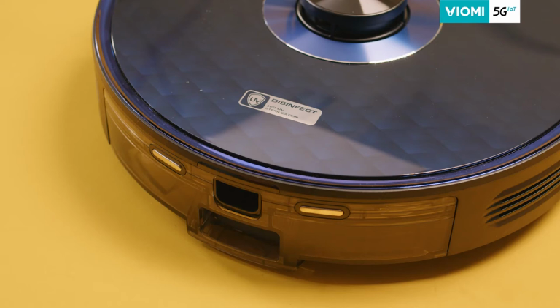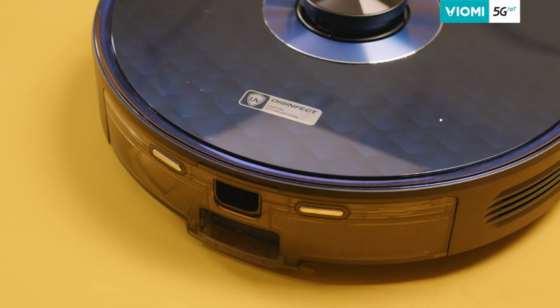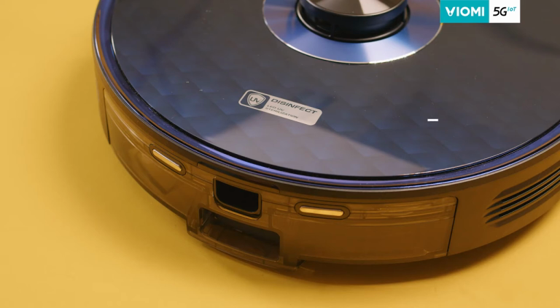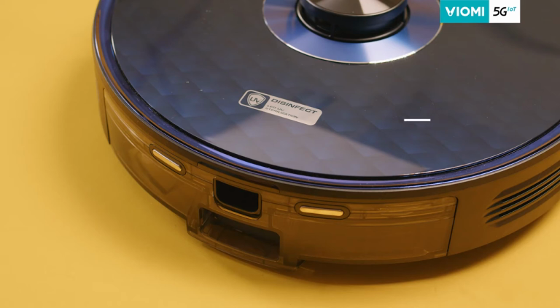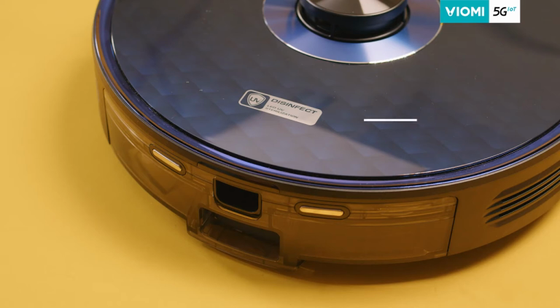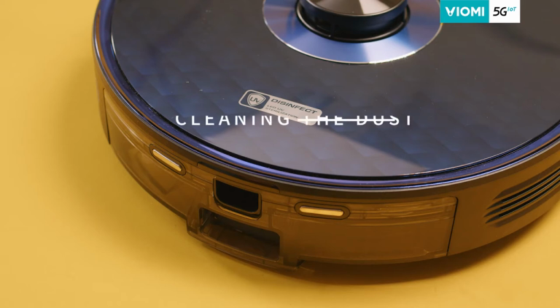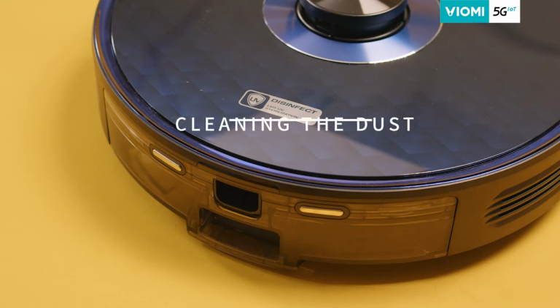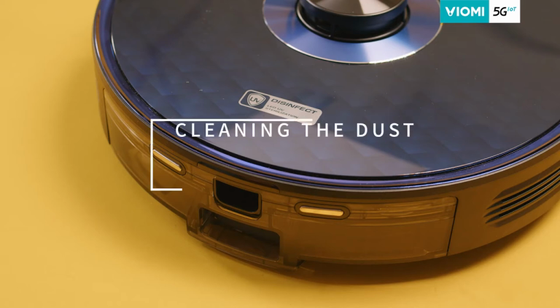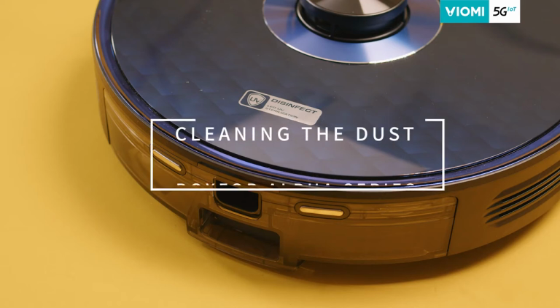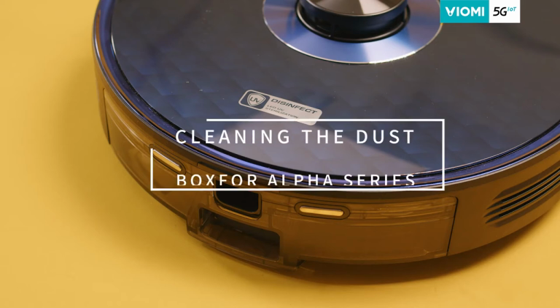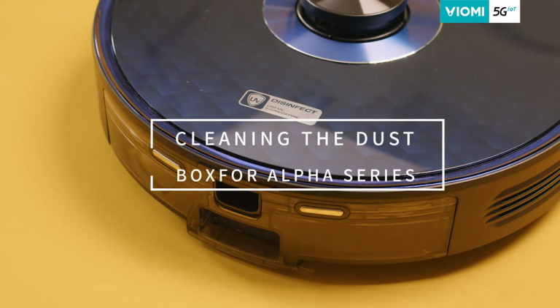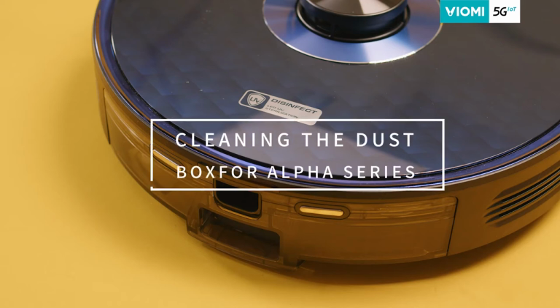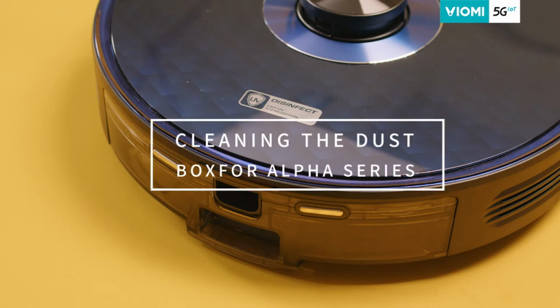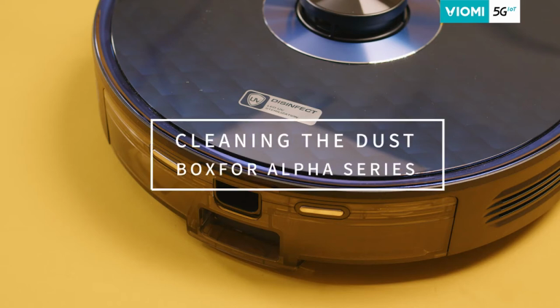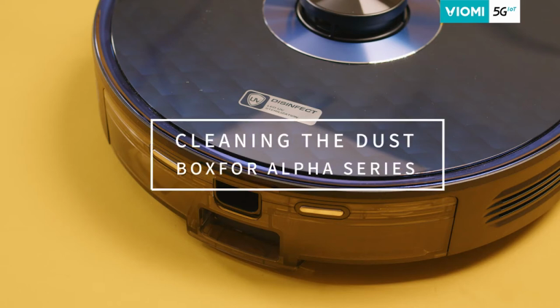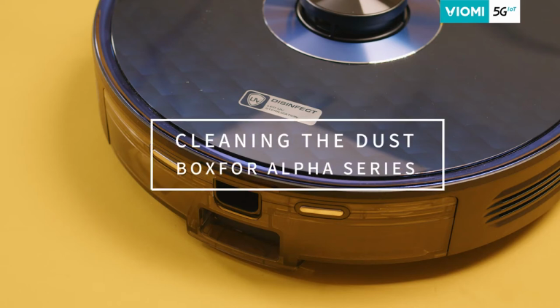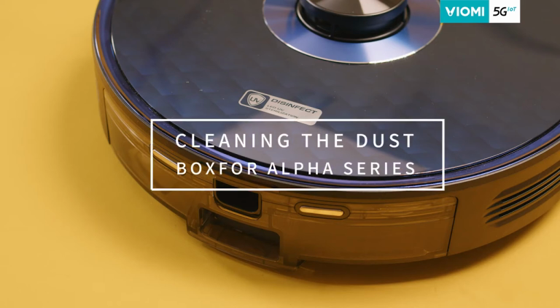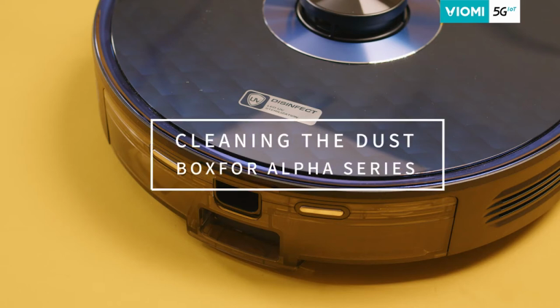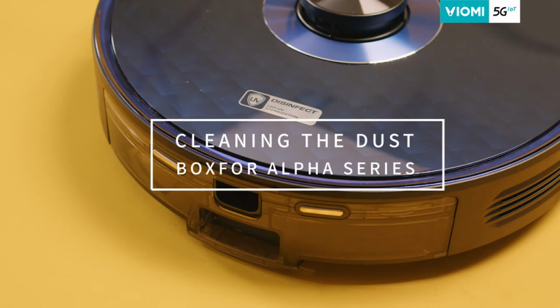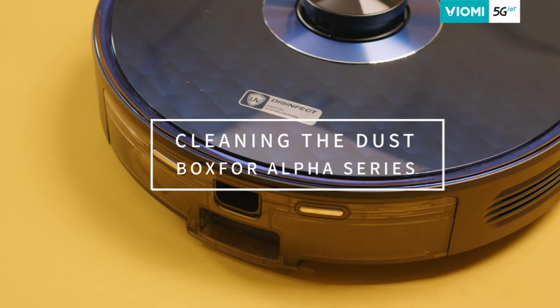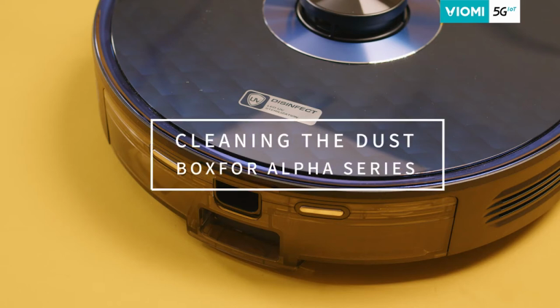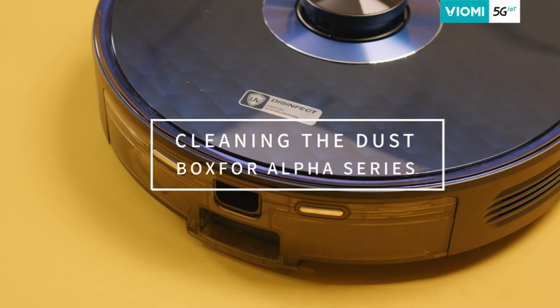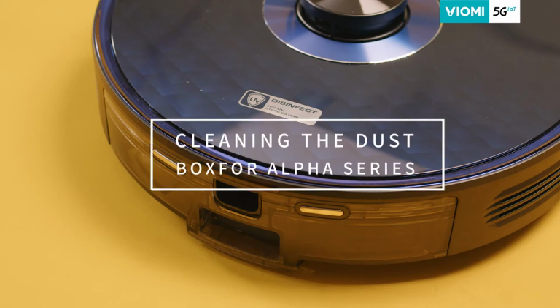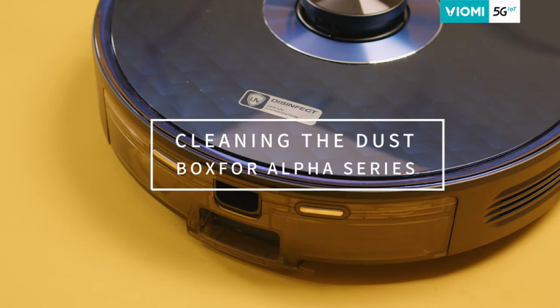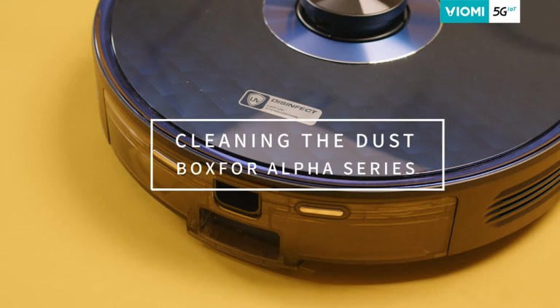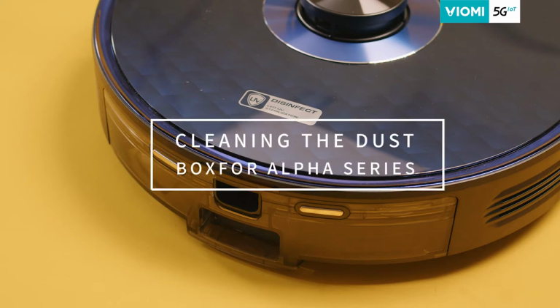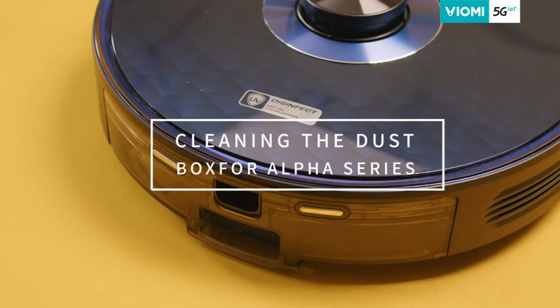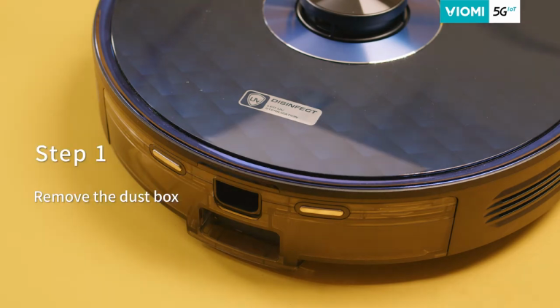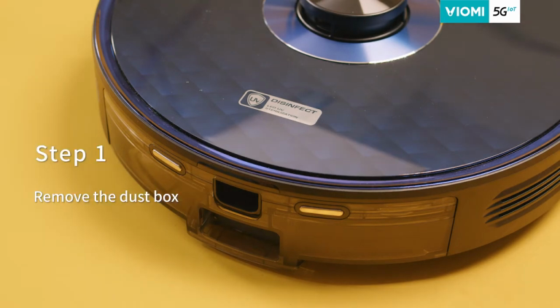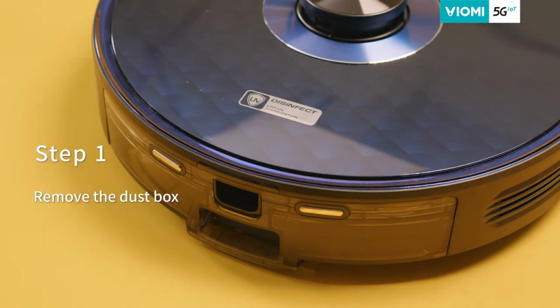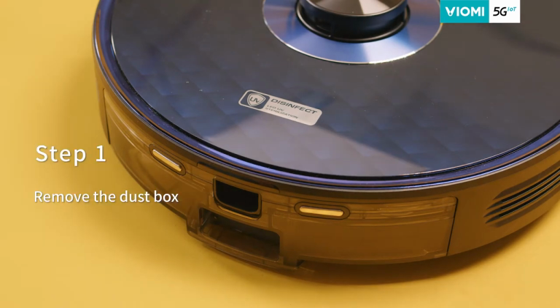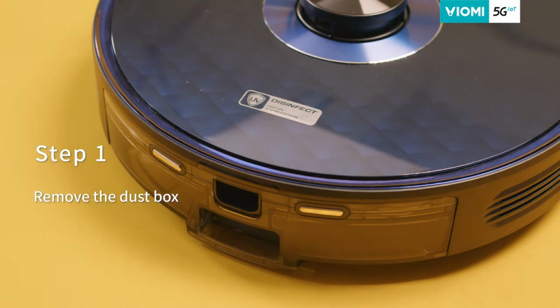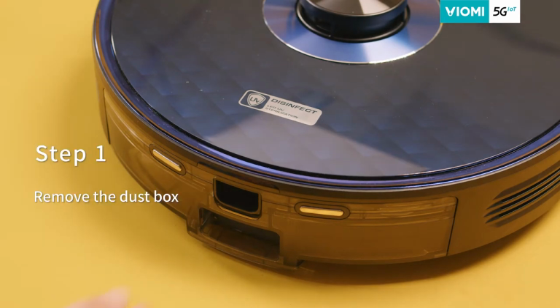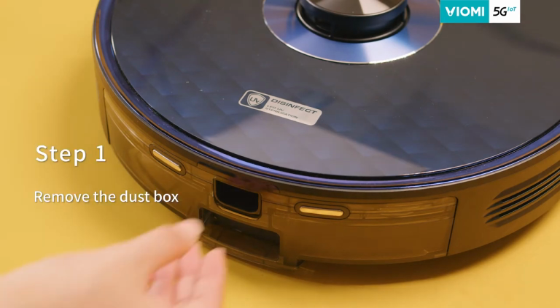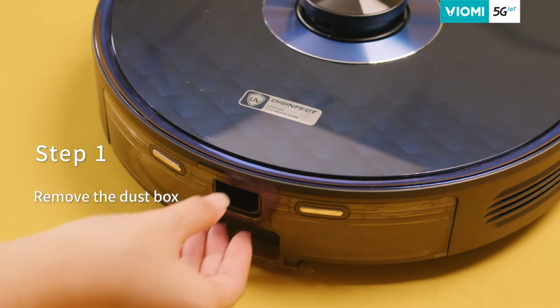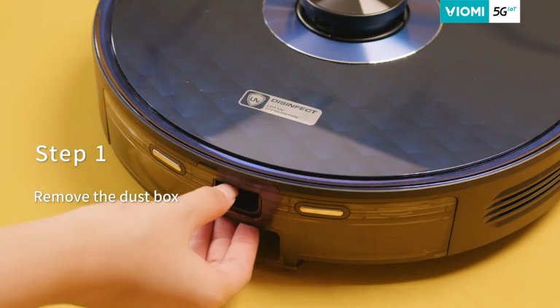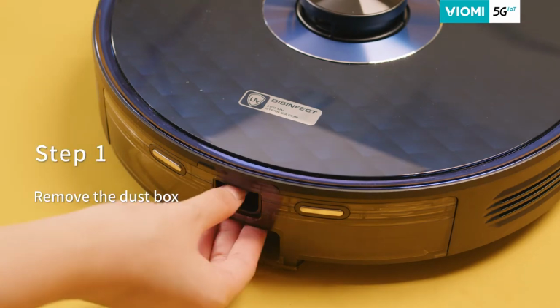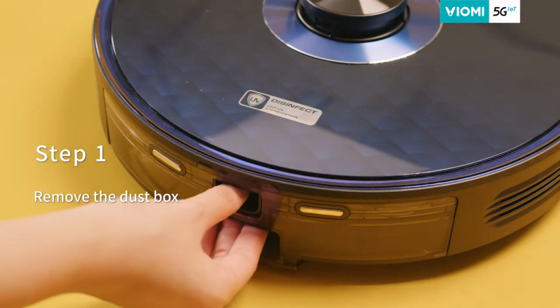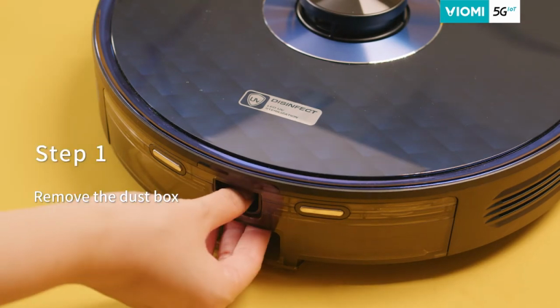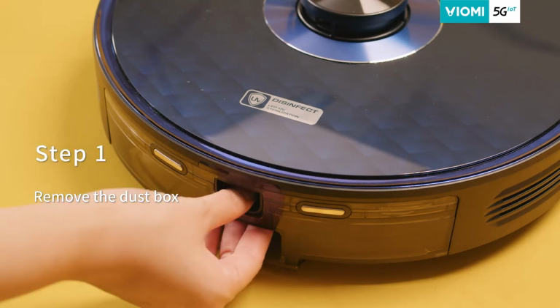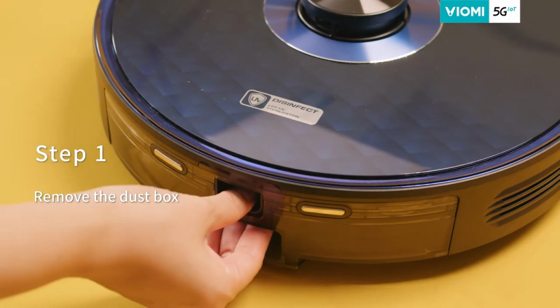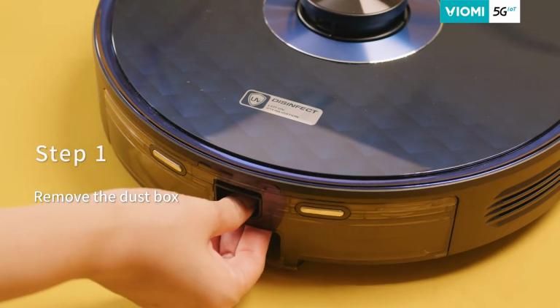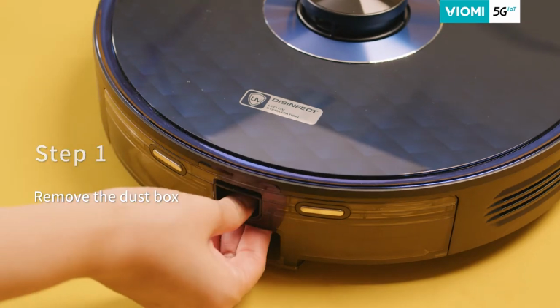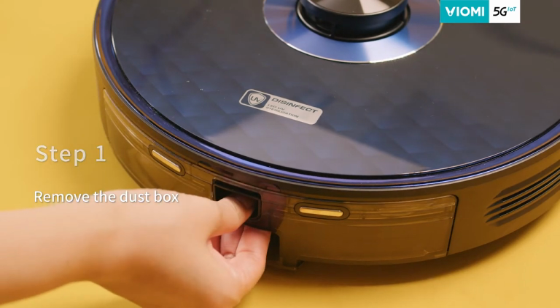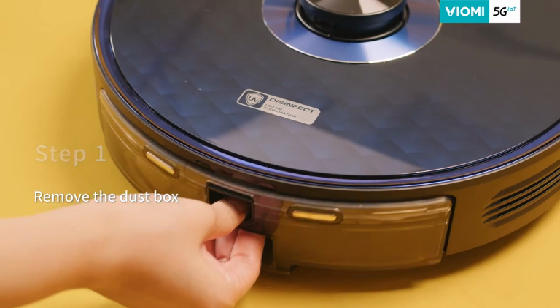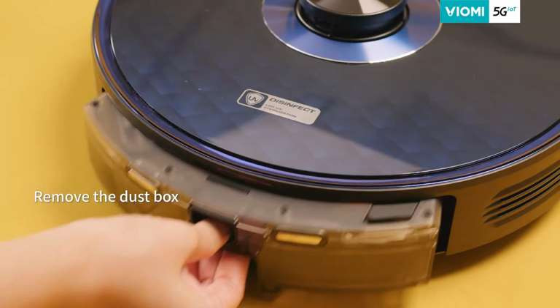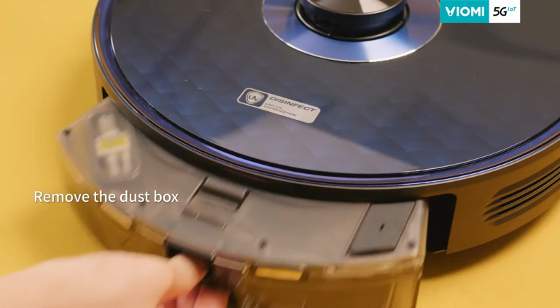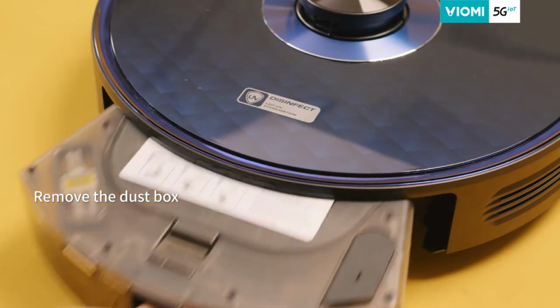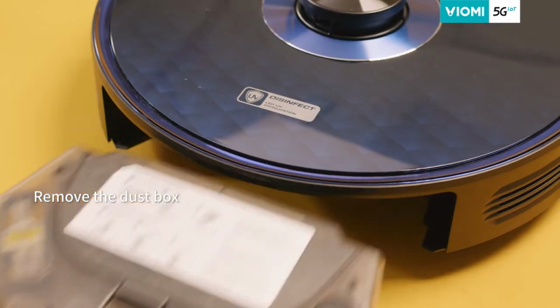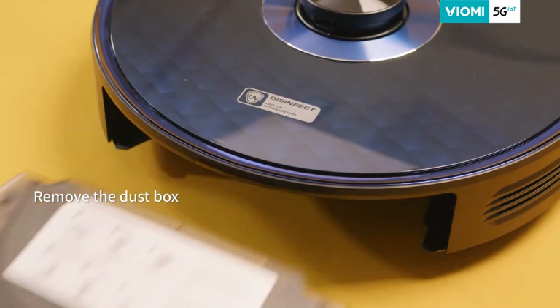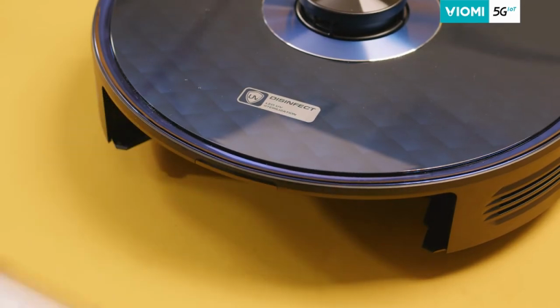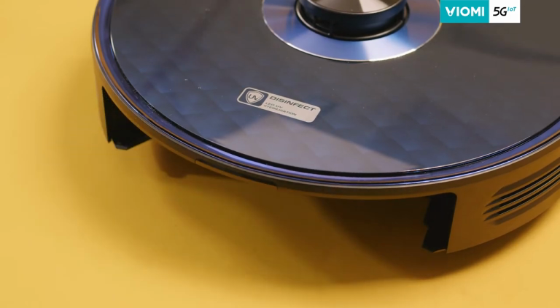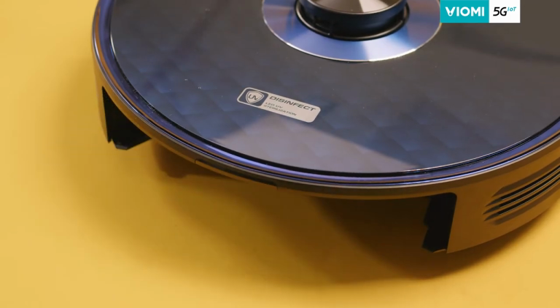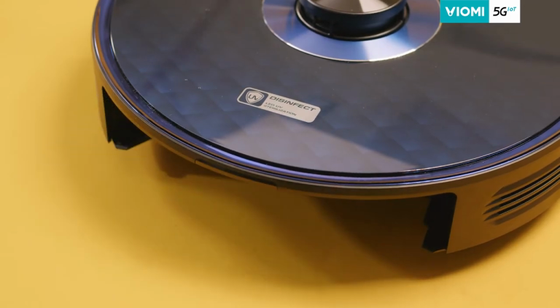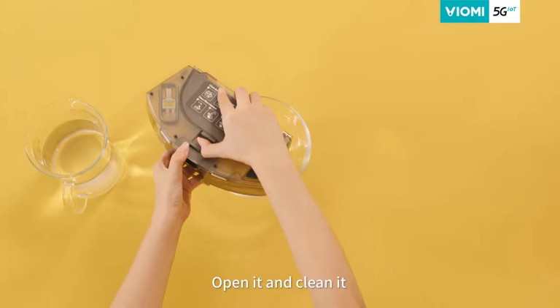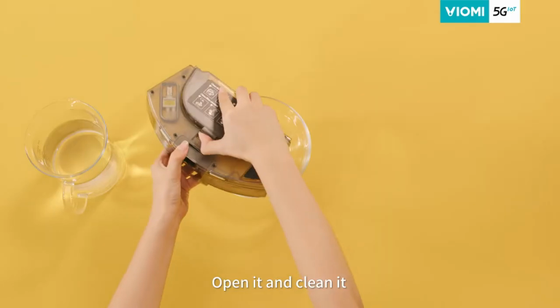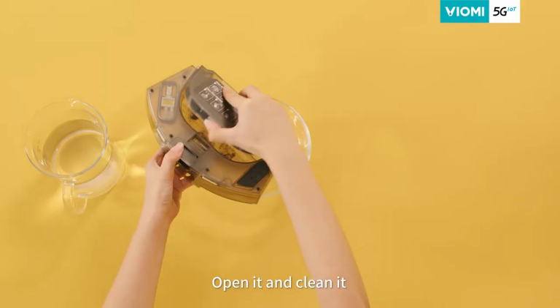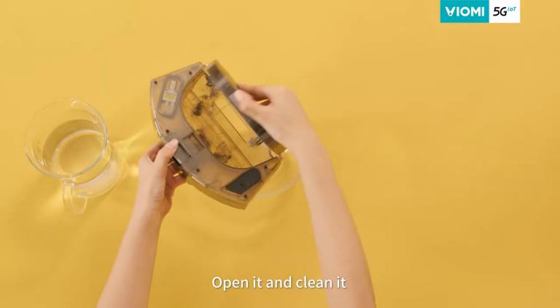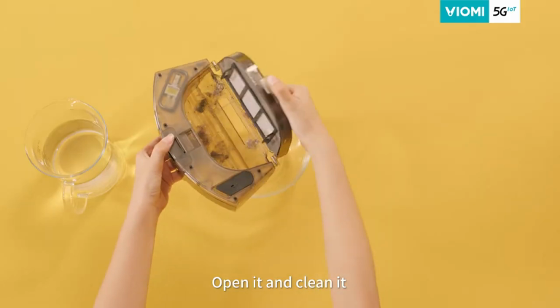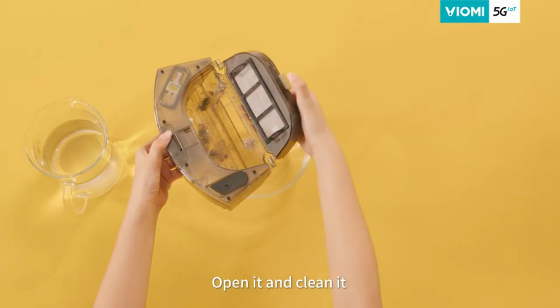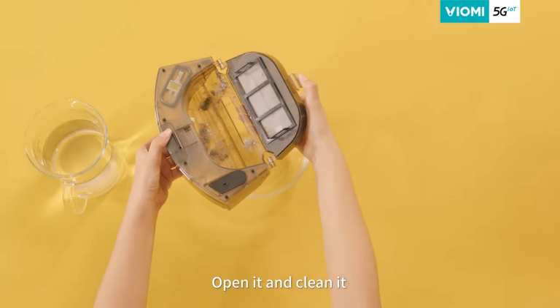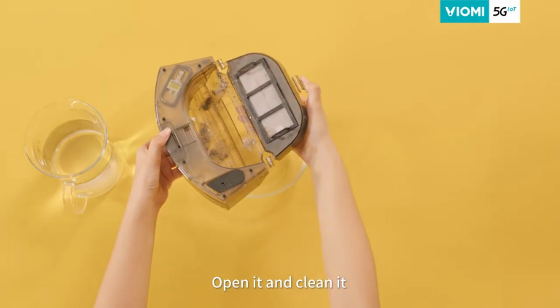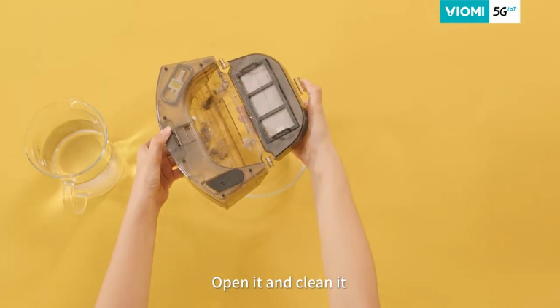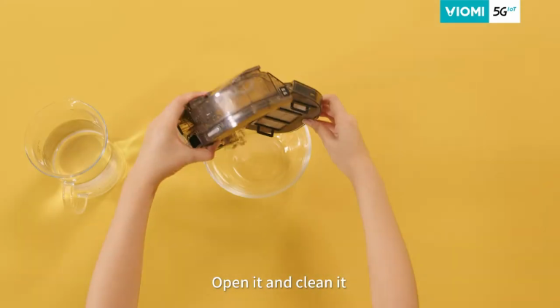Cleaning the dust box for Alpha Series. Step 1: Remove the dust box, open and clean it.